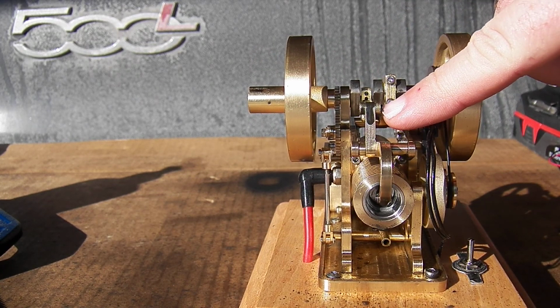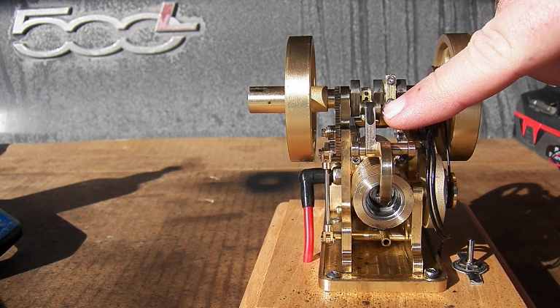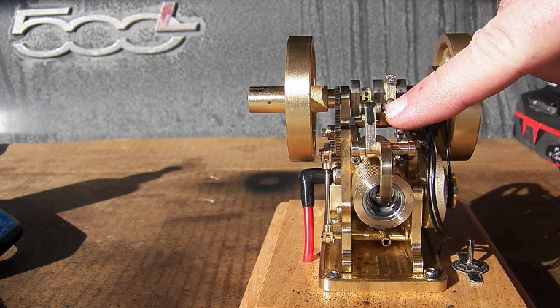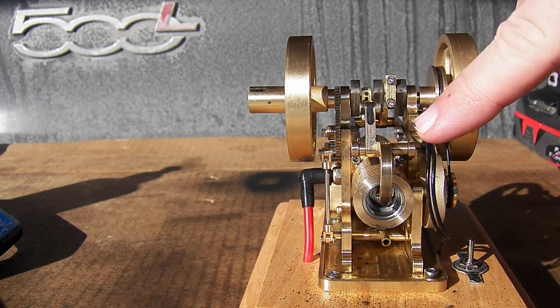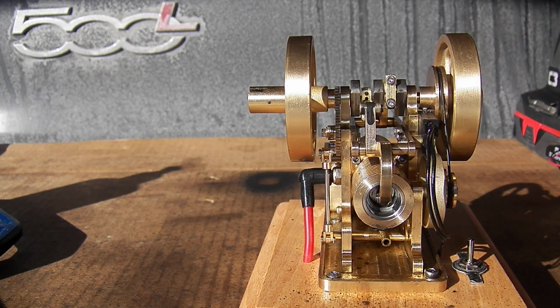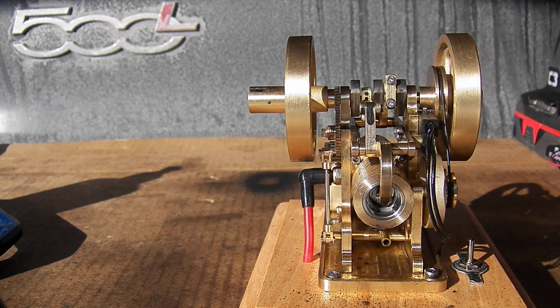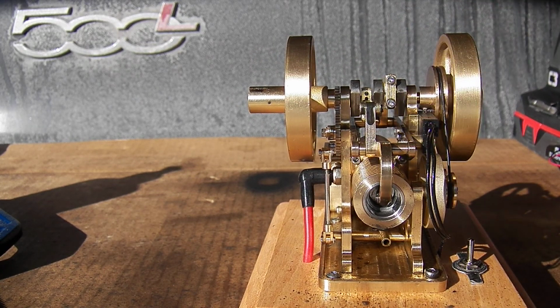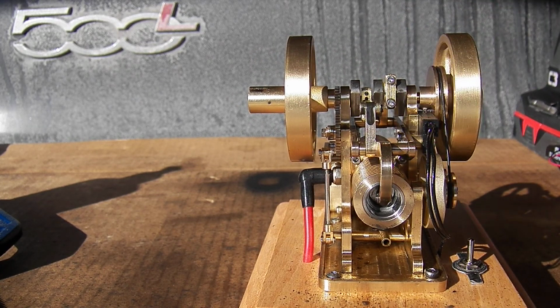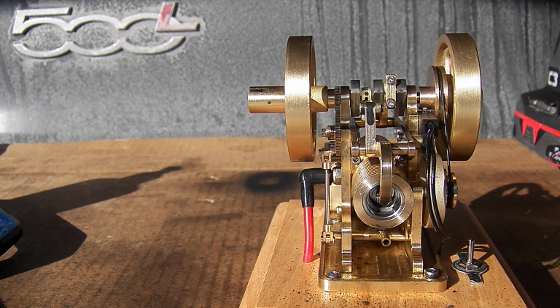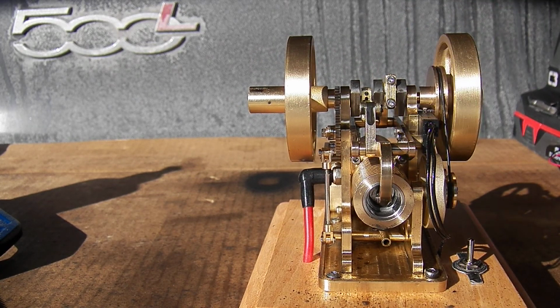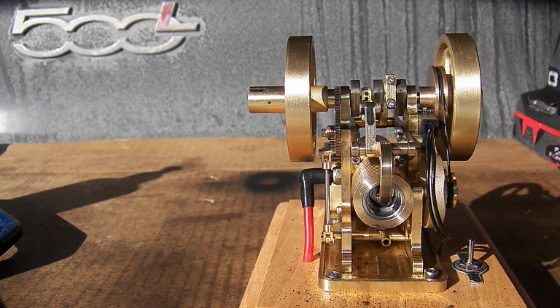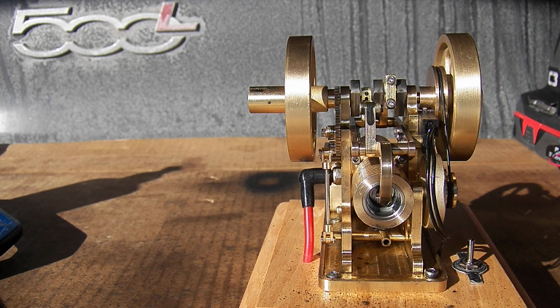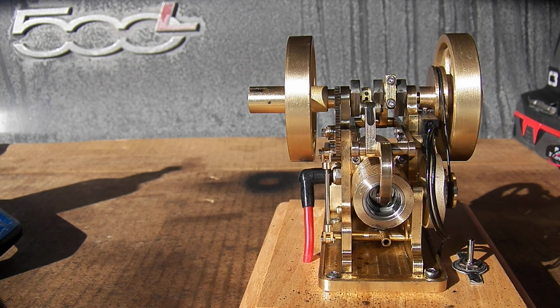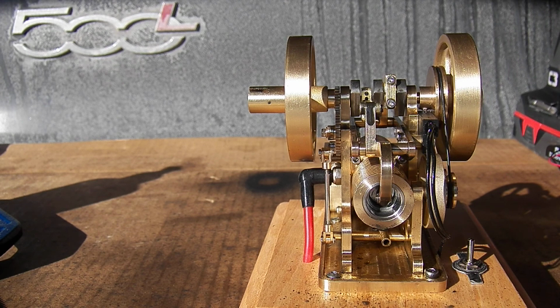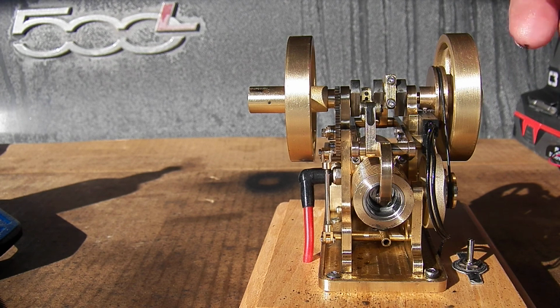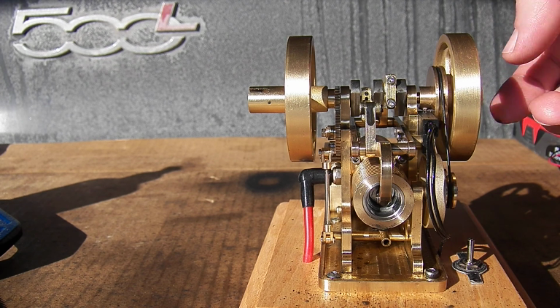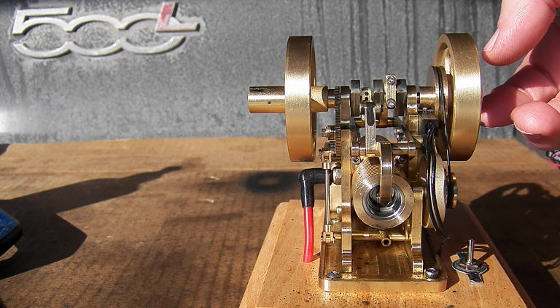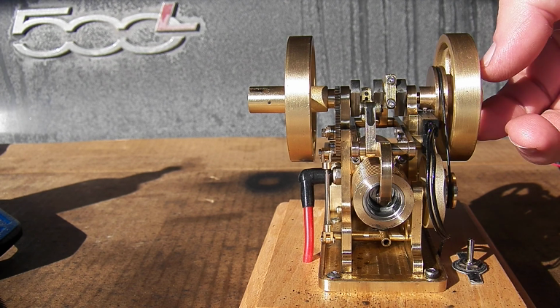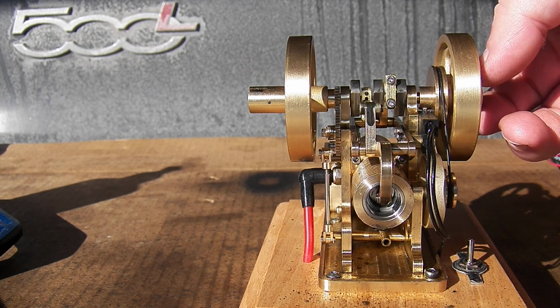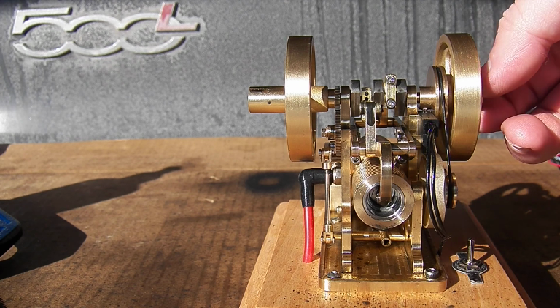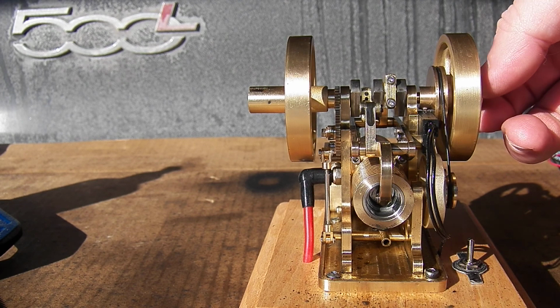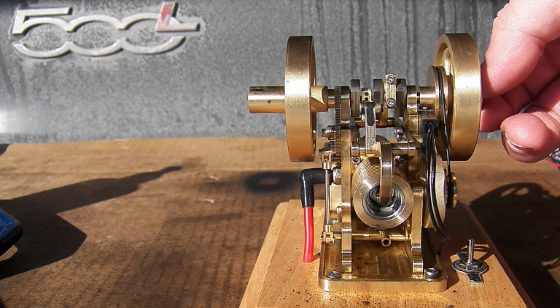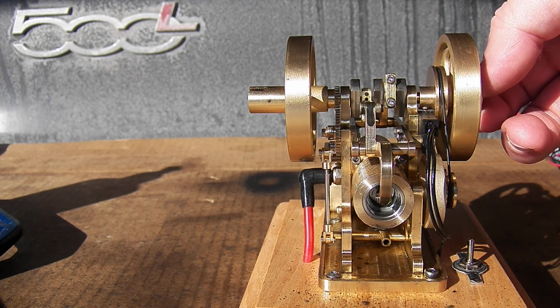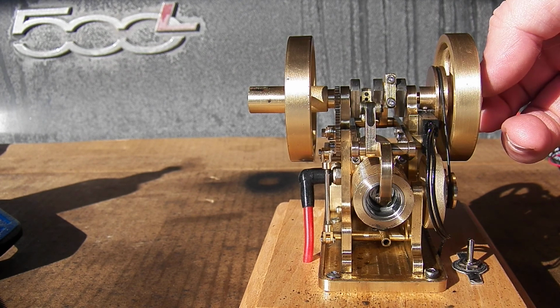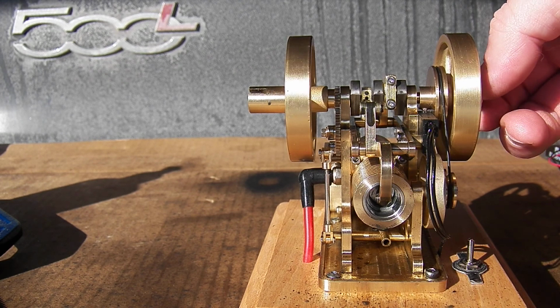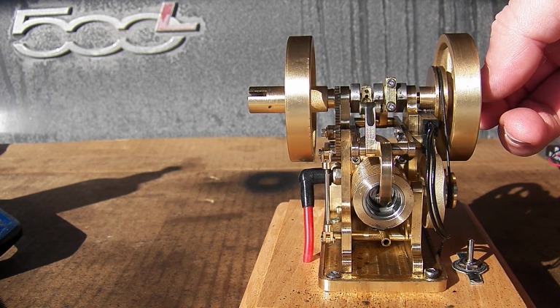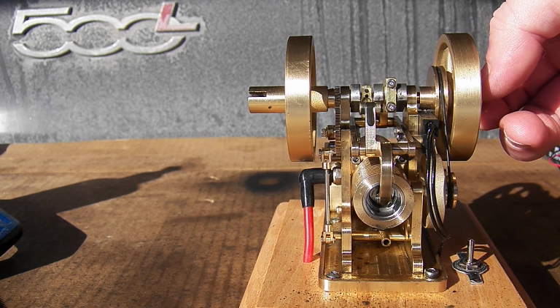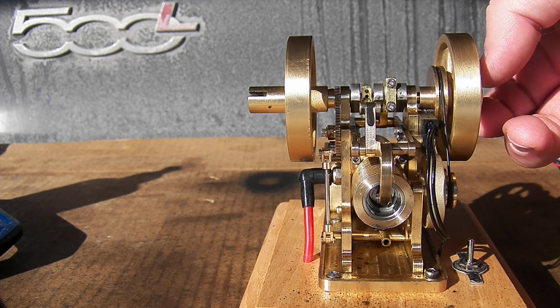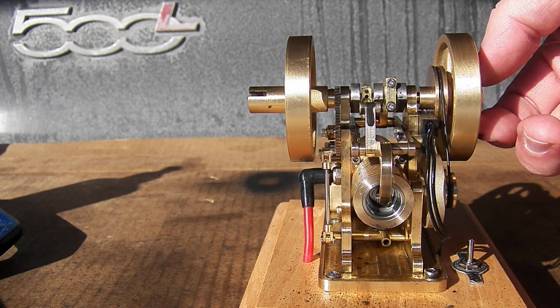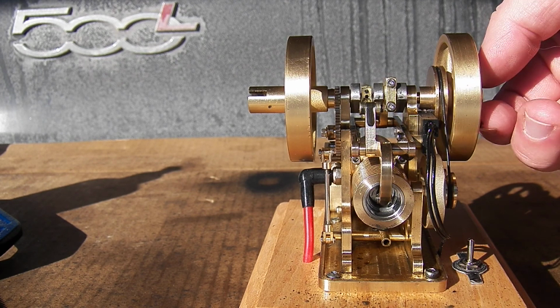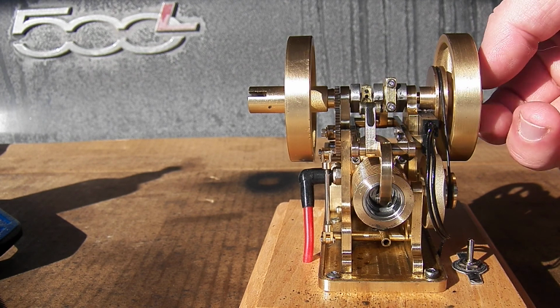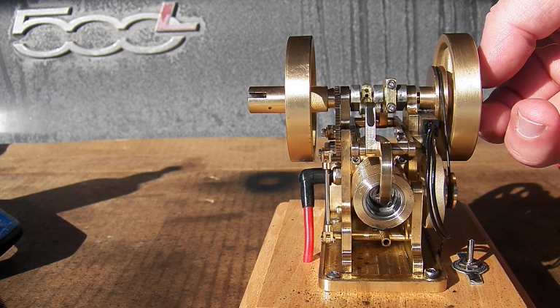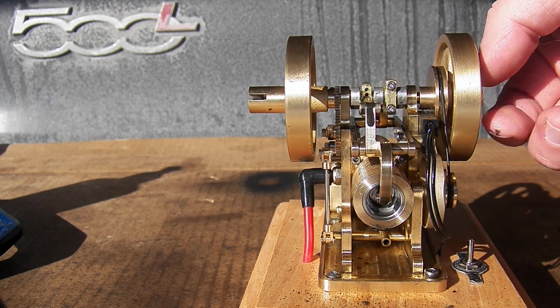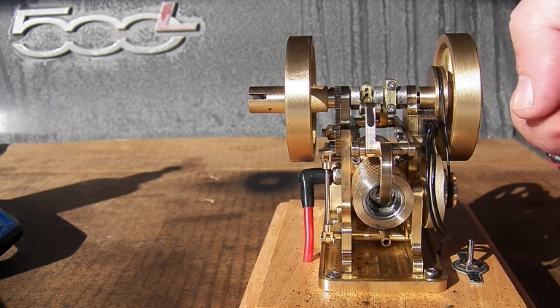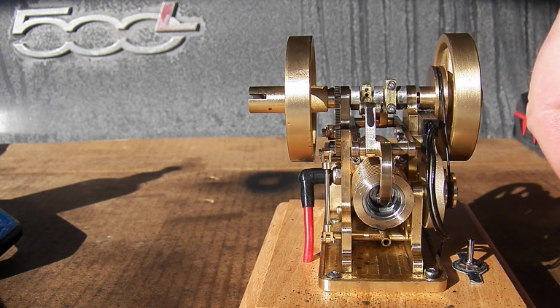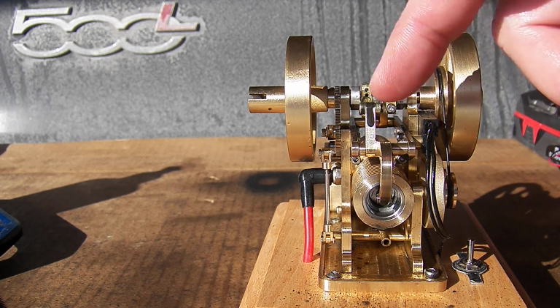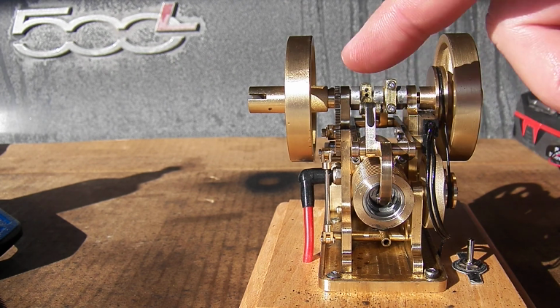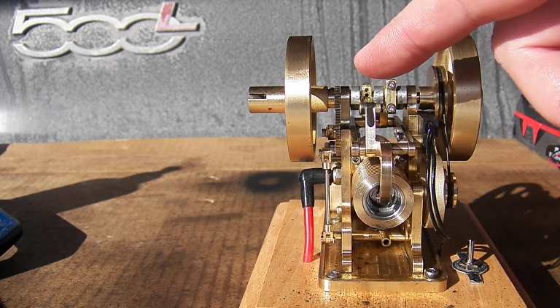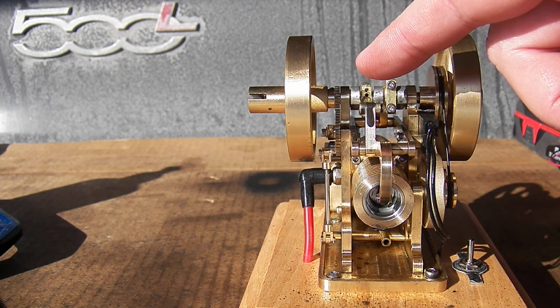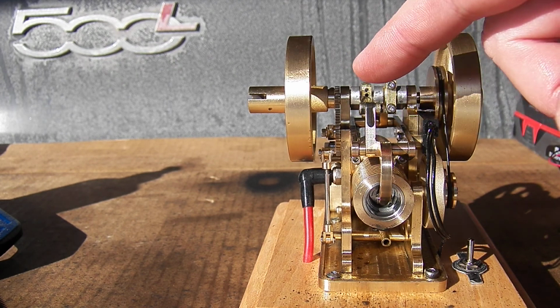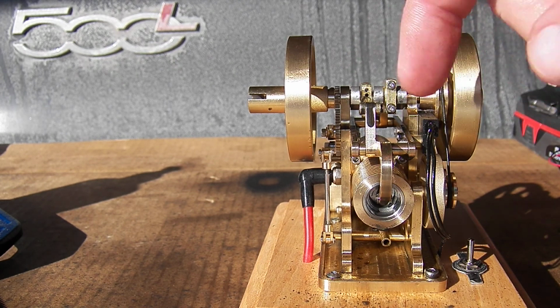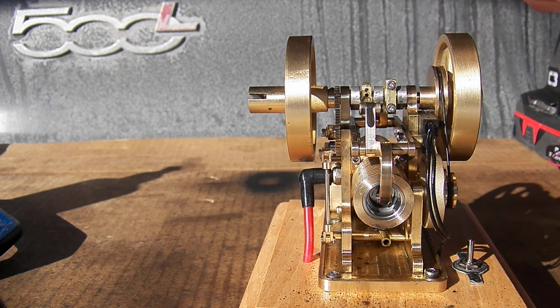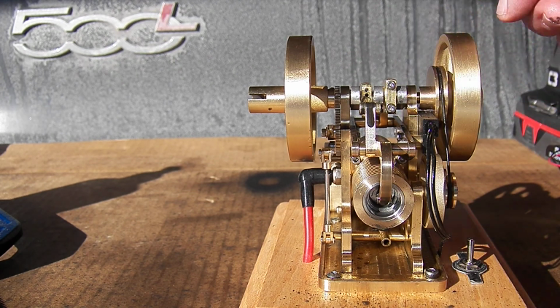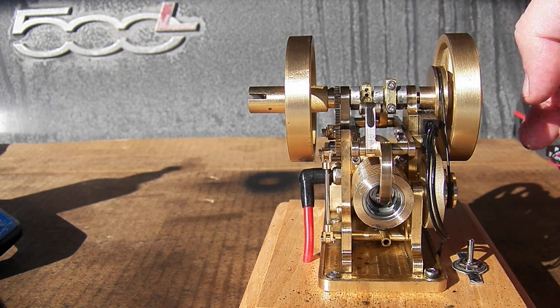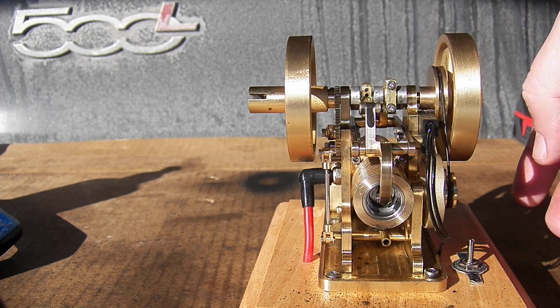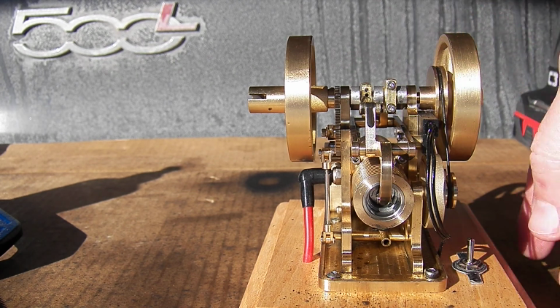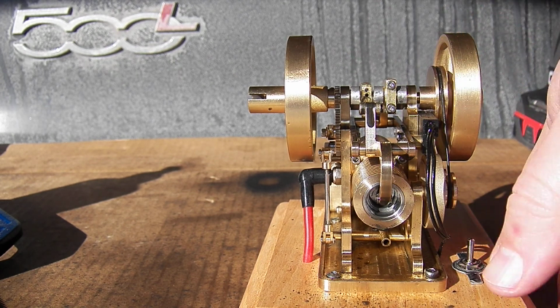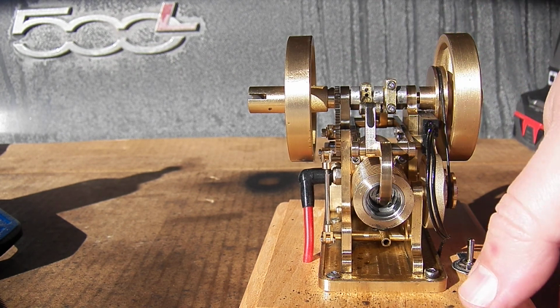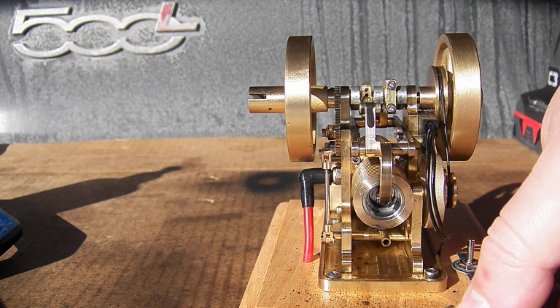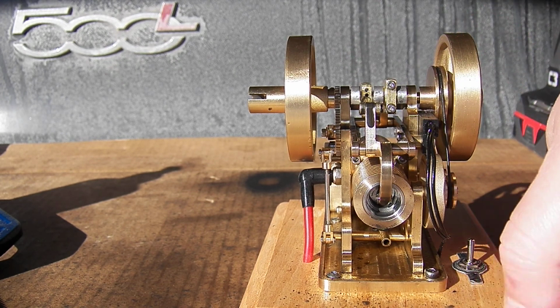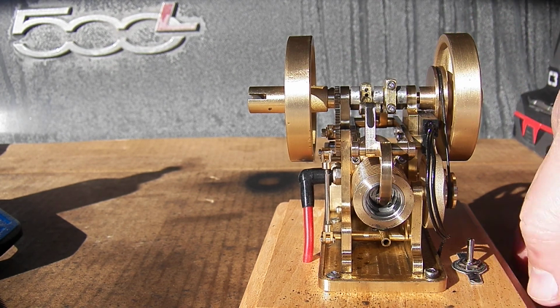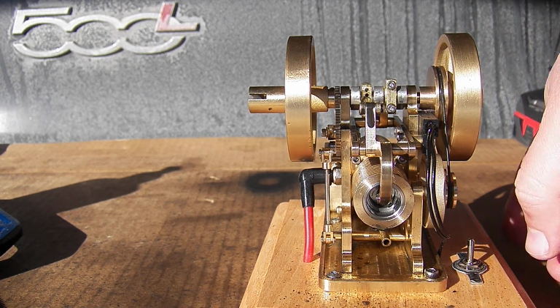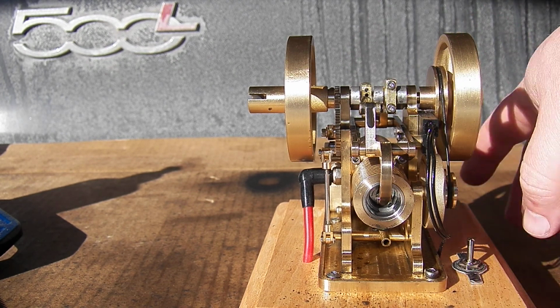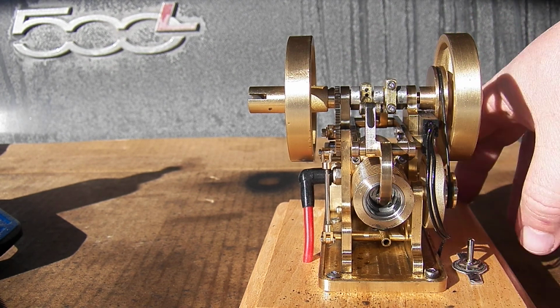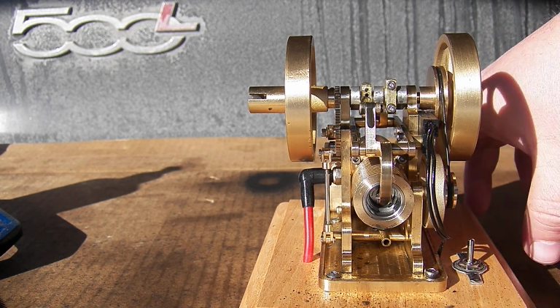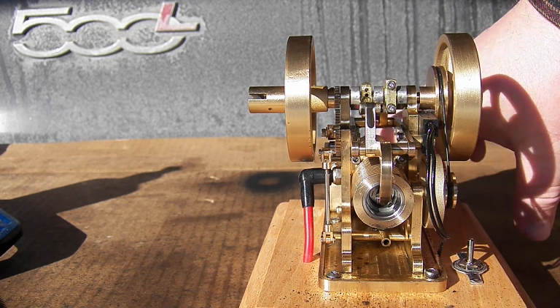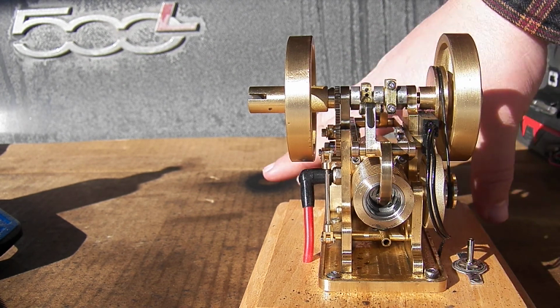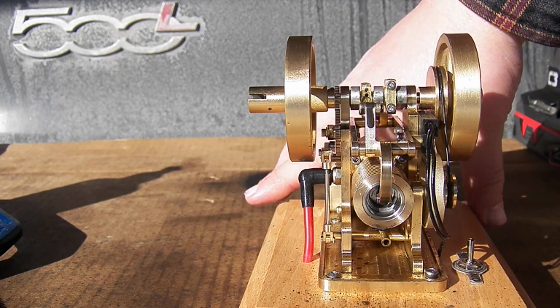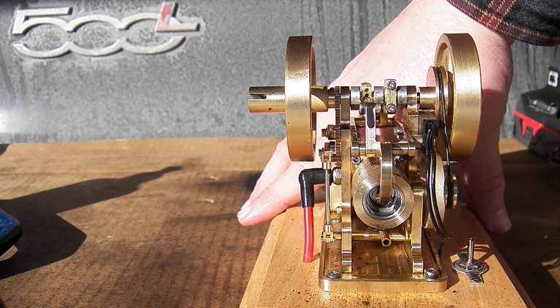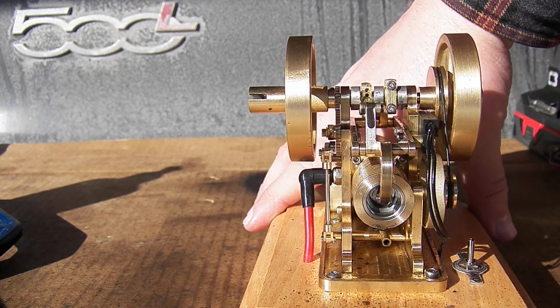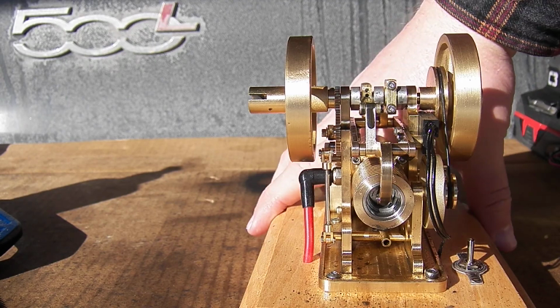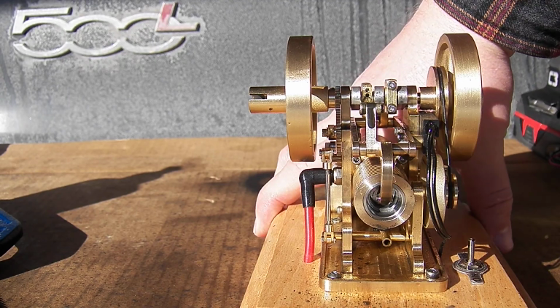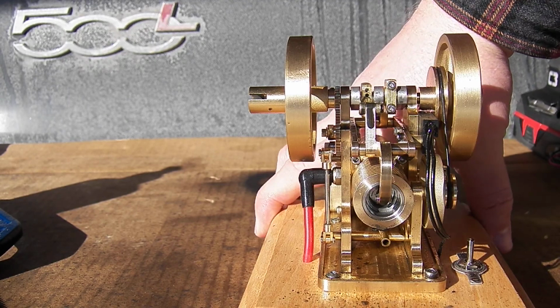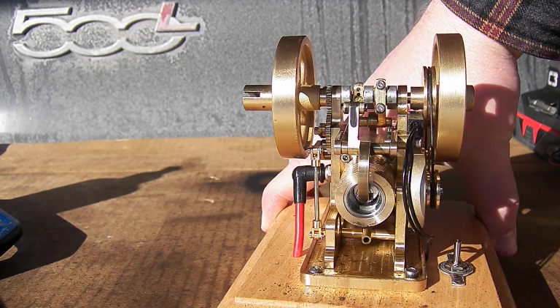I think that worked loose before because of the way it's all set up. So I'm going to have to pull that out, clean it up, and Loctite it in place.